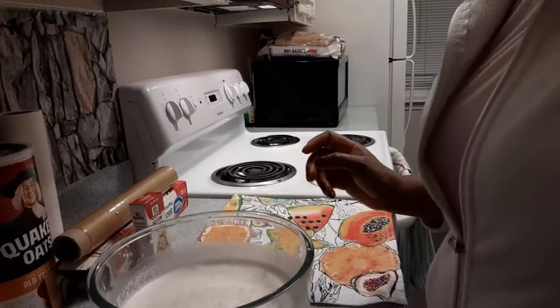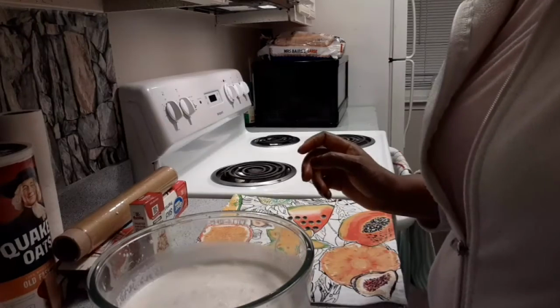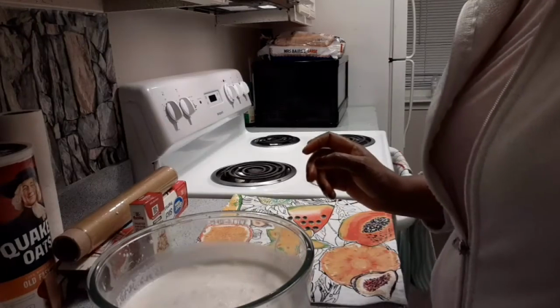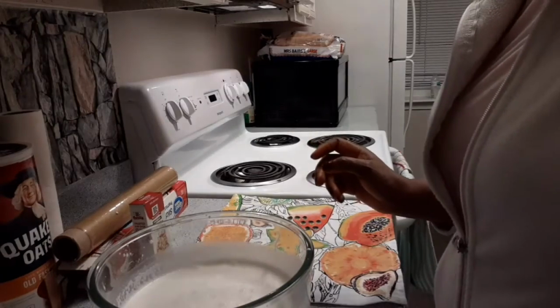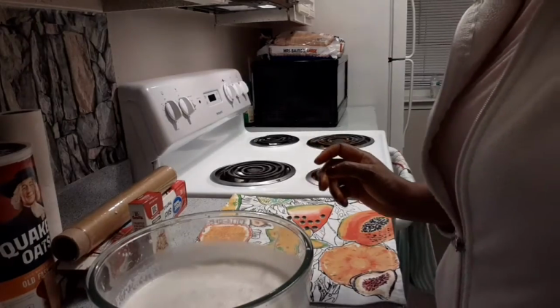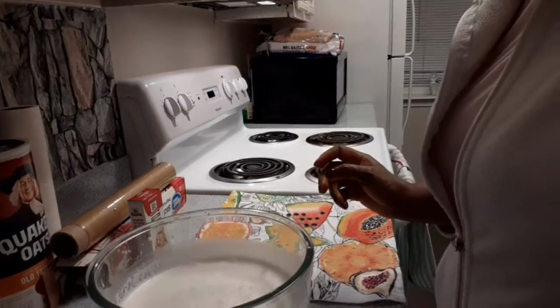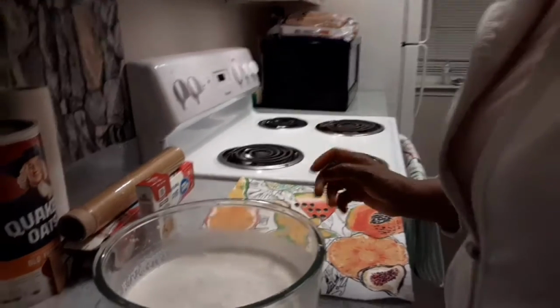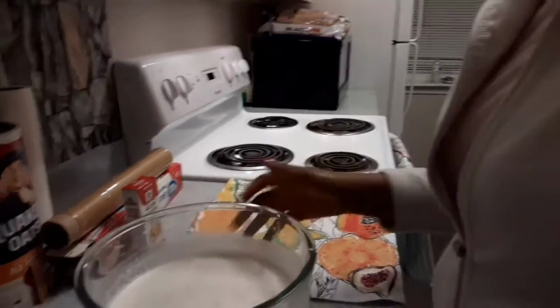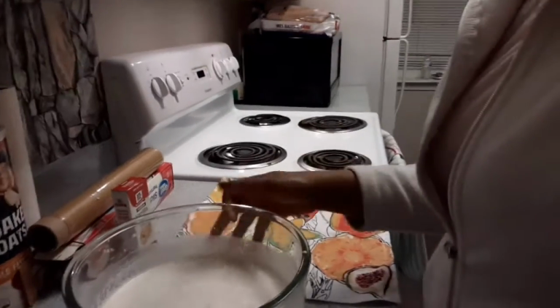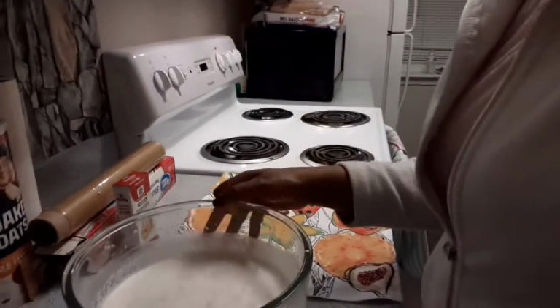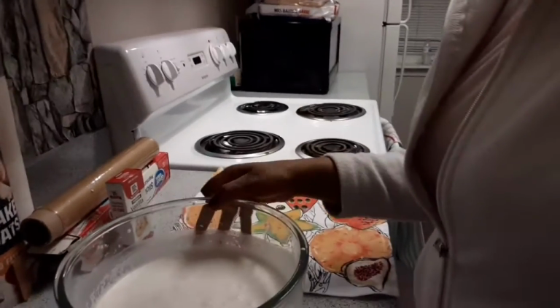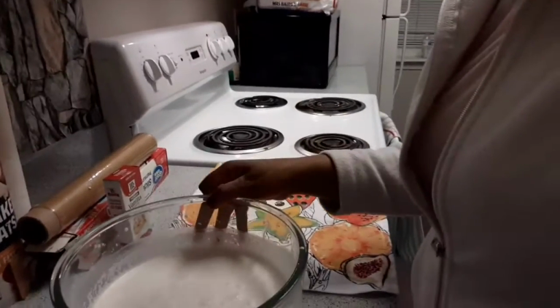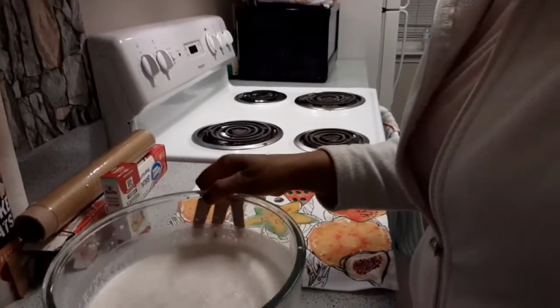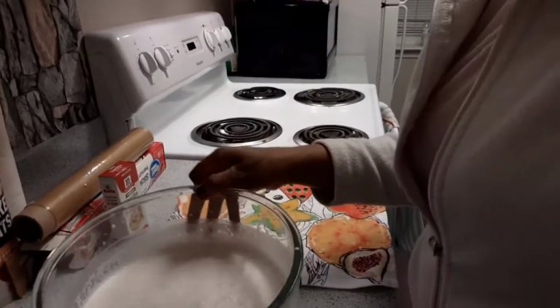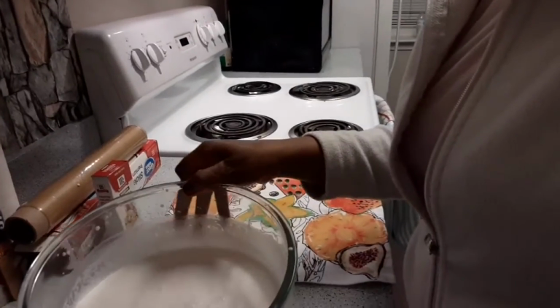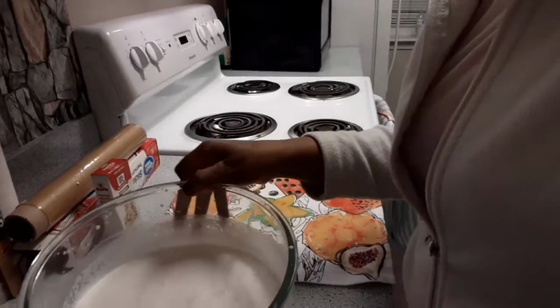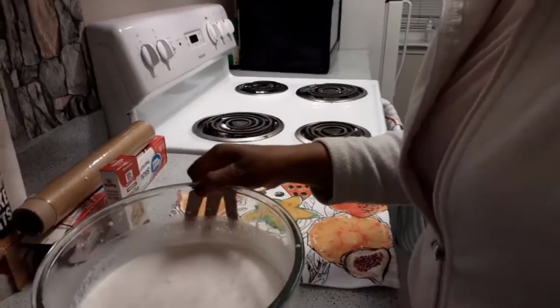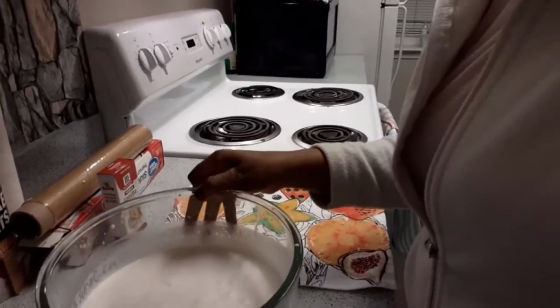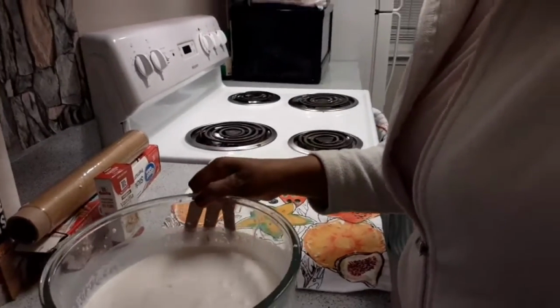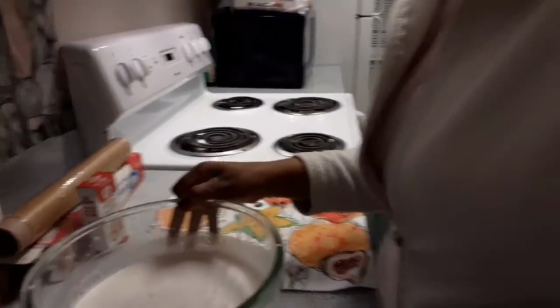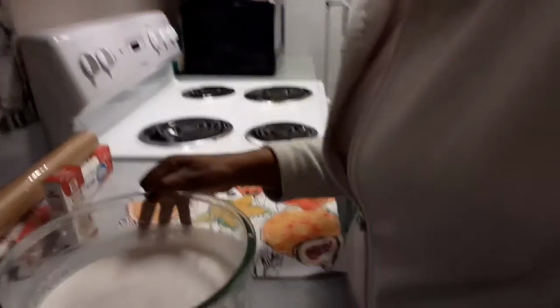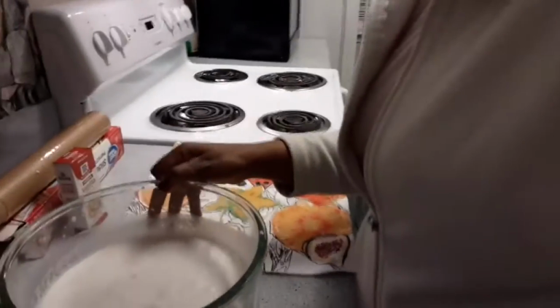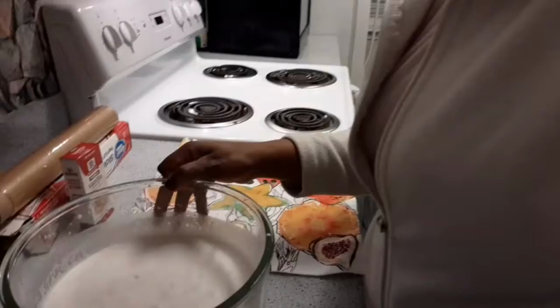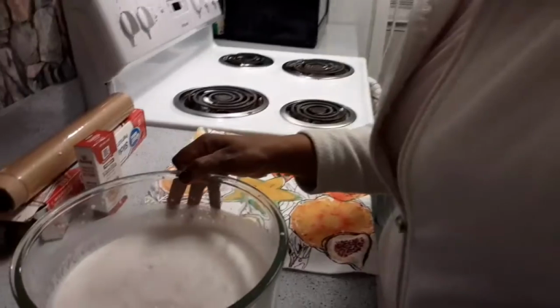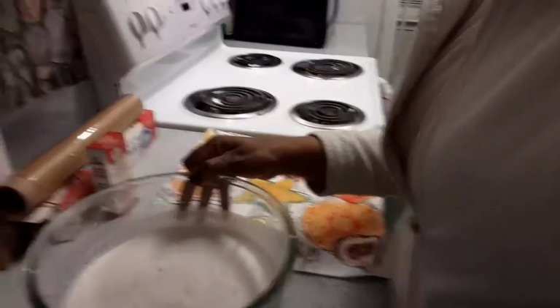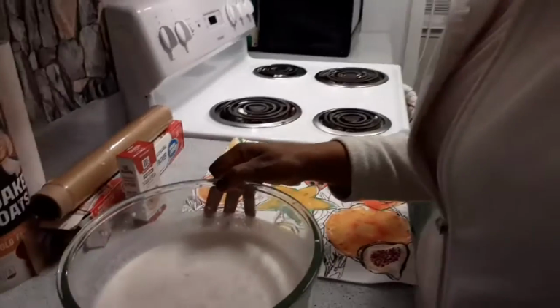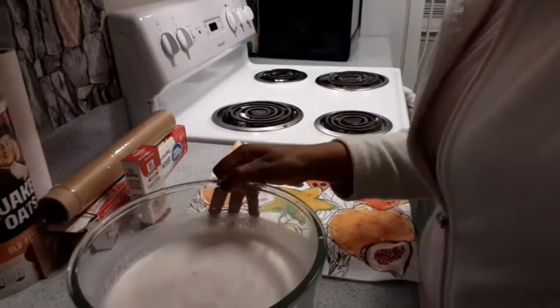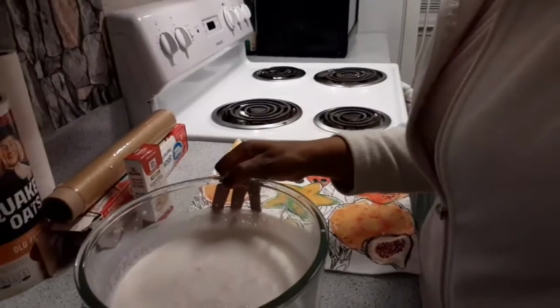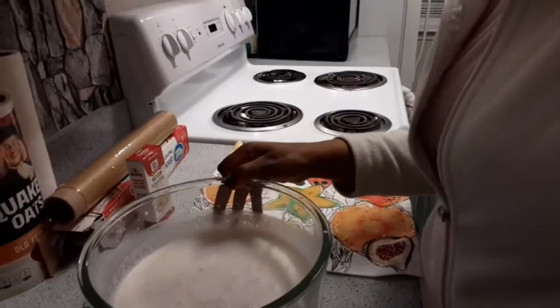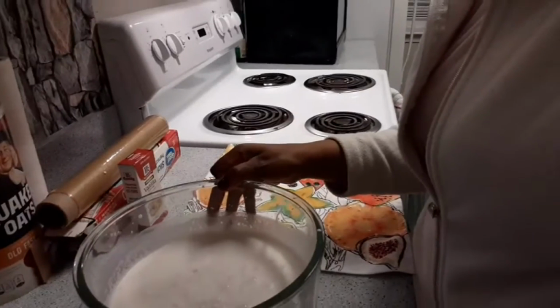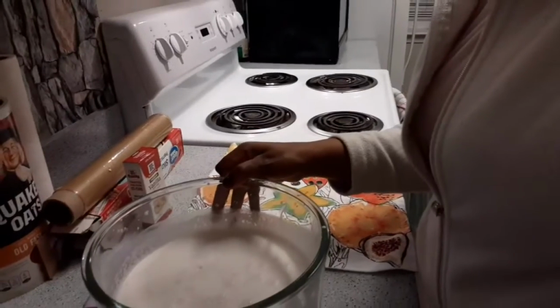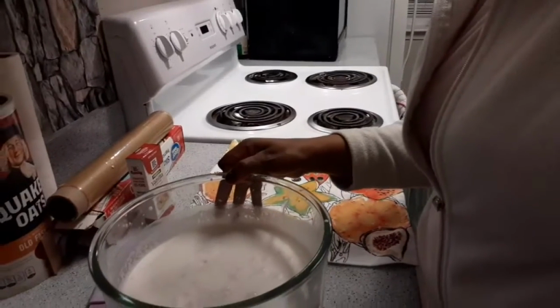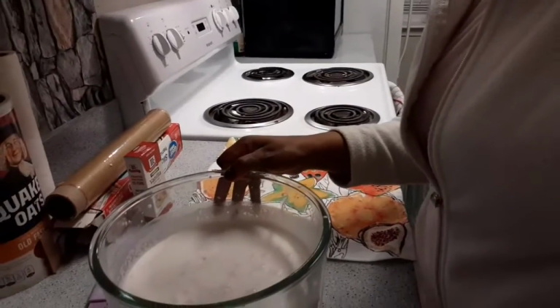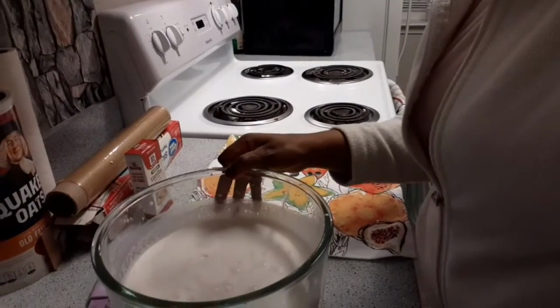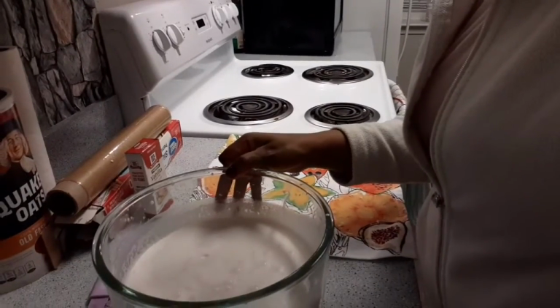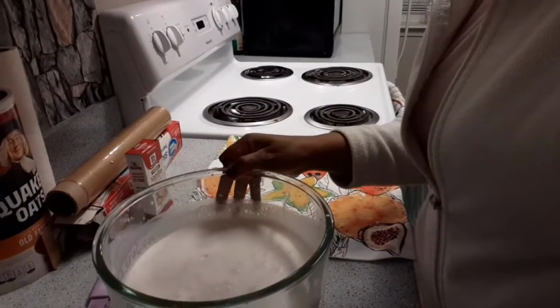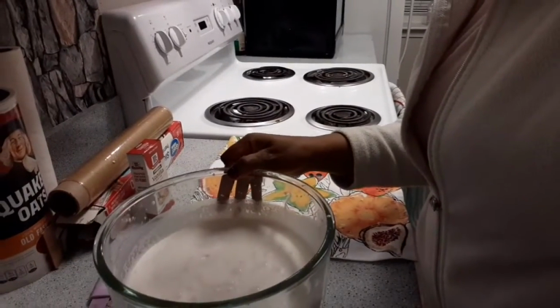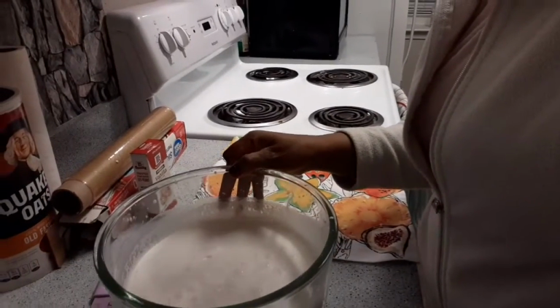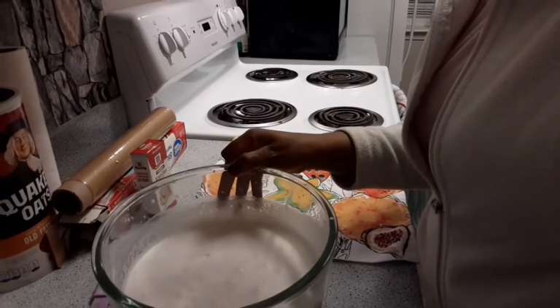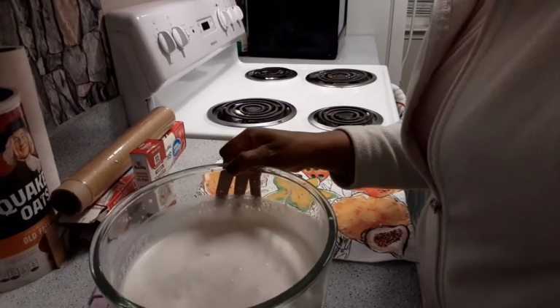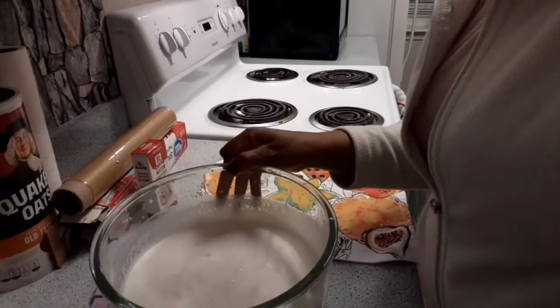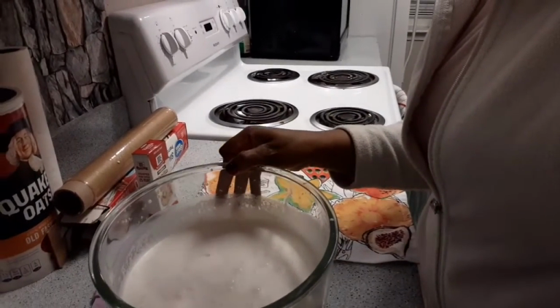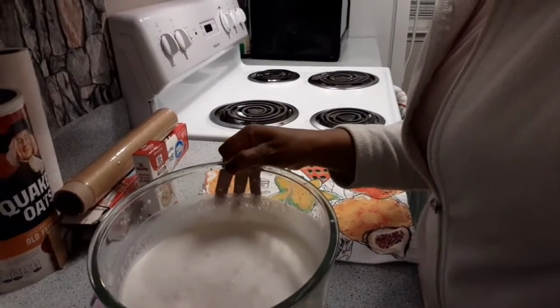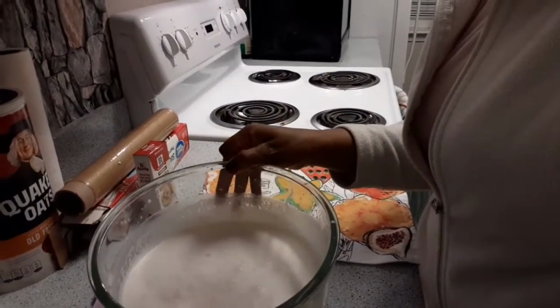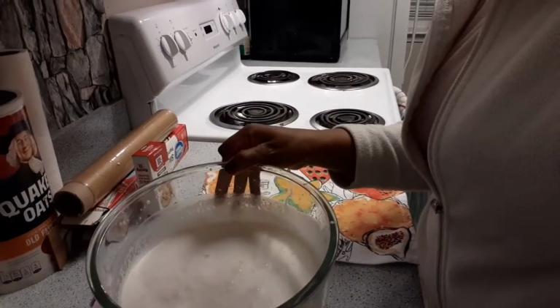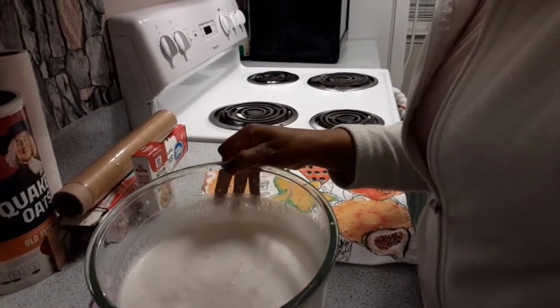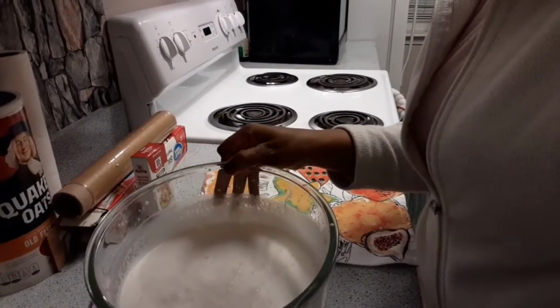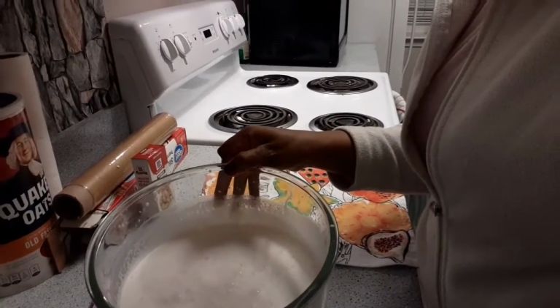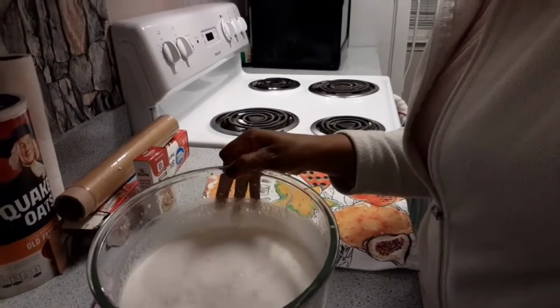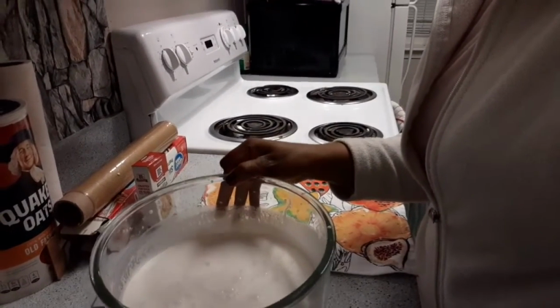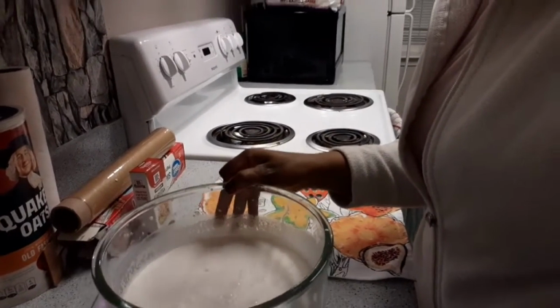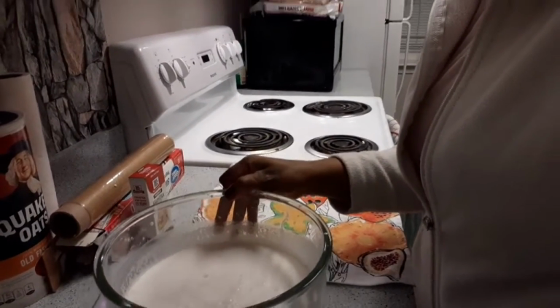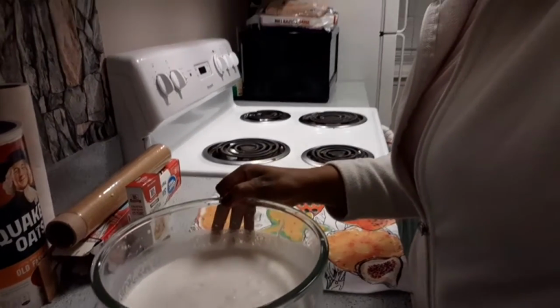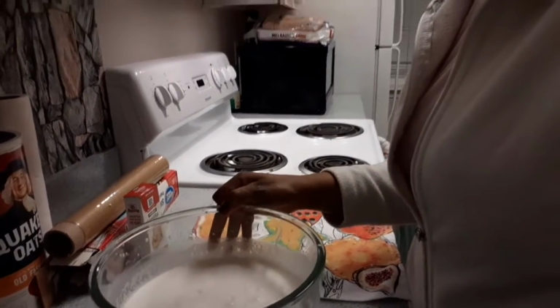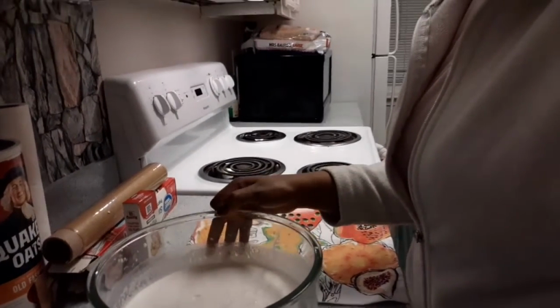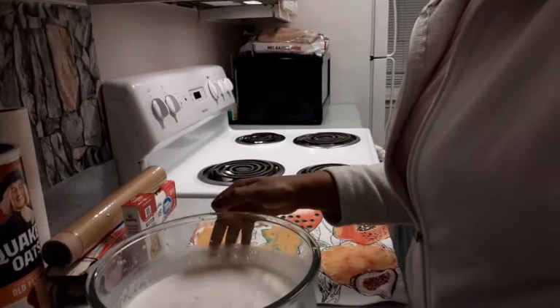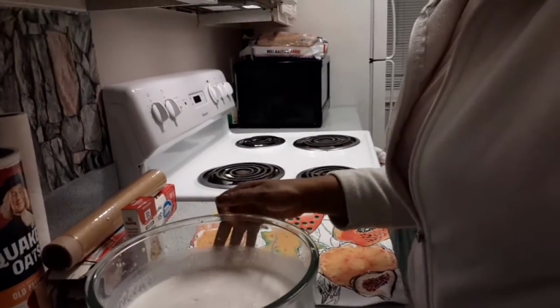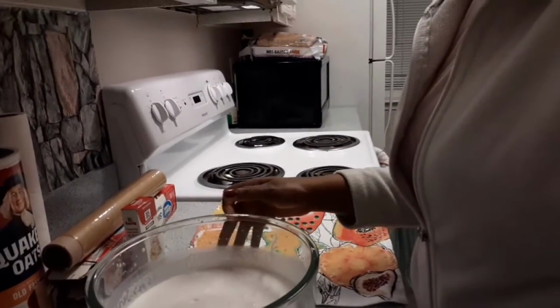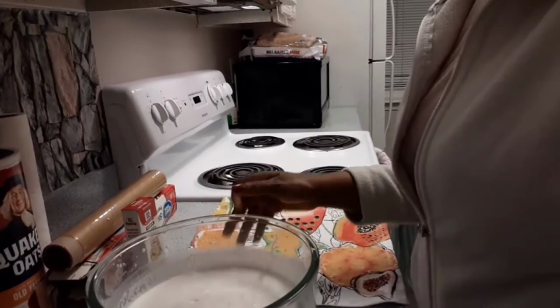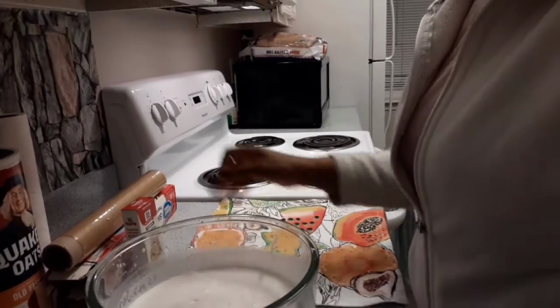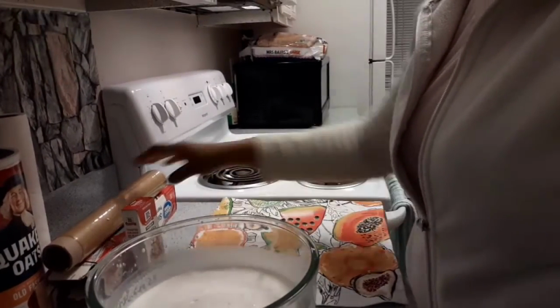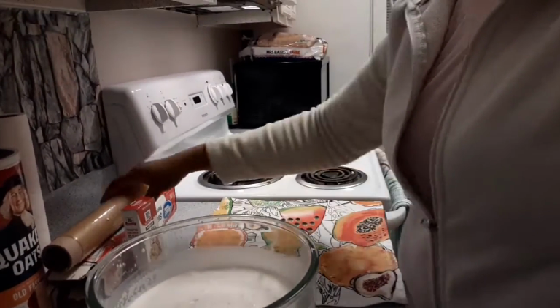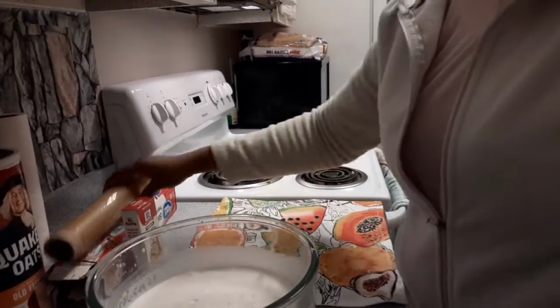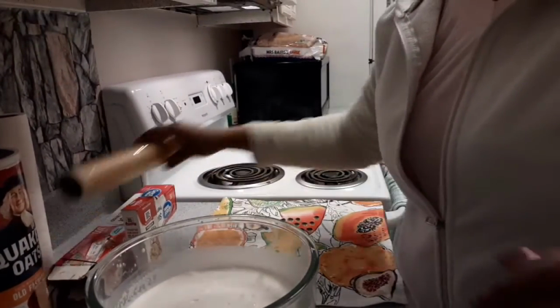I'm done. See the texture — it's kind of foamy. Can you see that, guys? That's it, it's foamy, so it's fine. I'm going to cover it up.